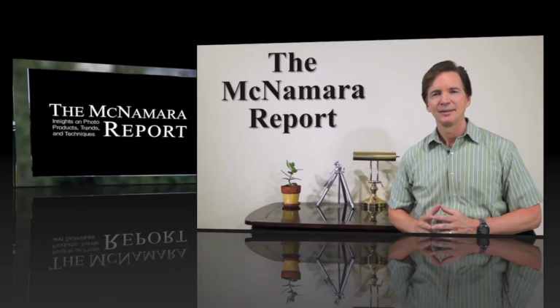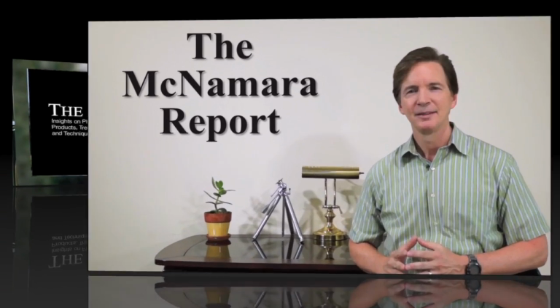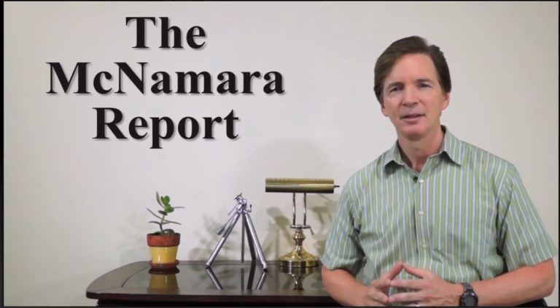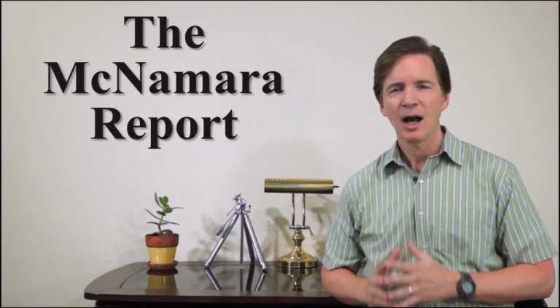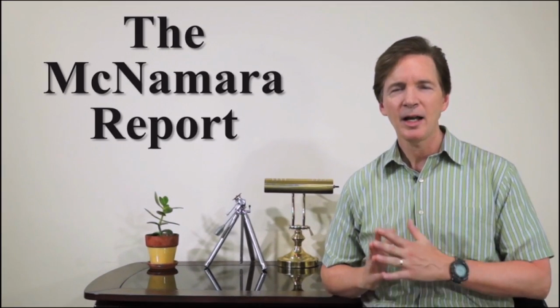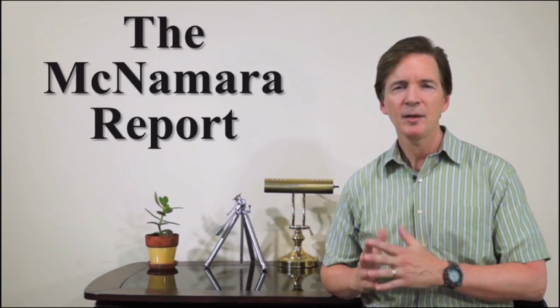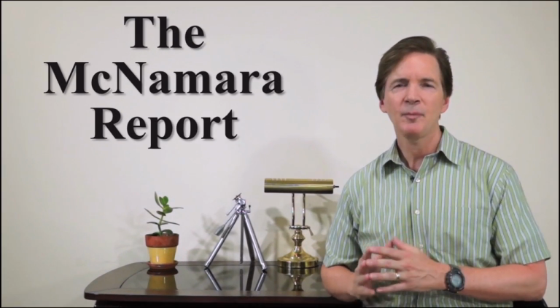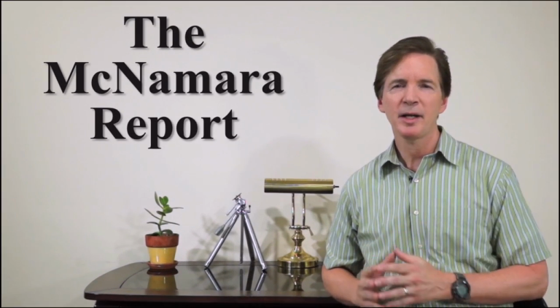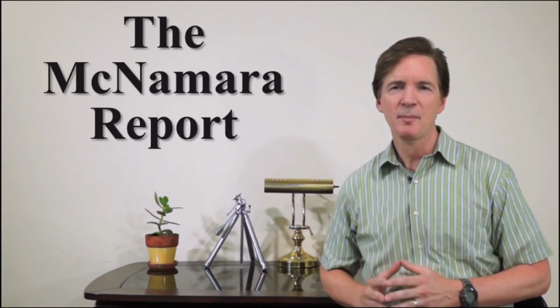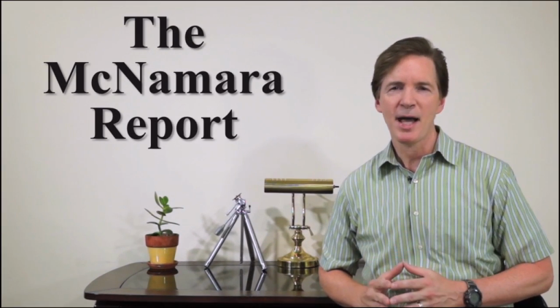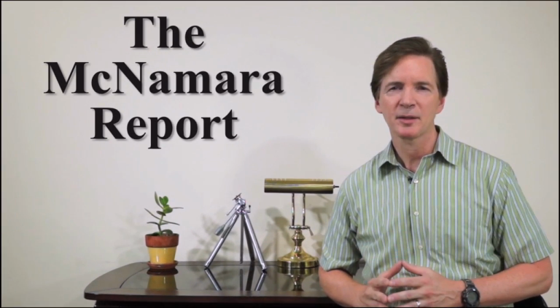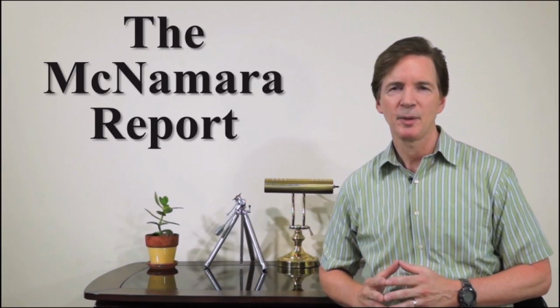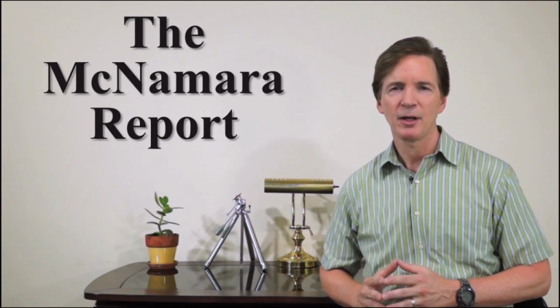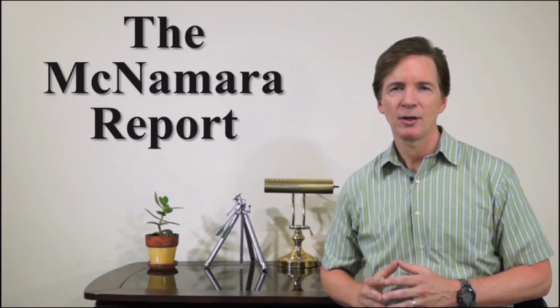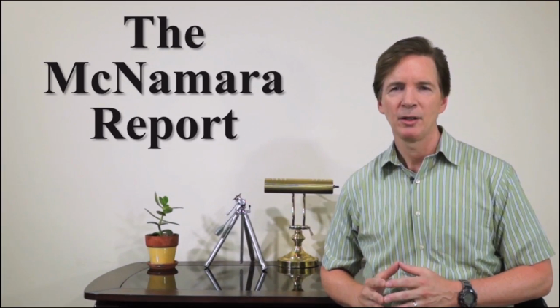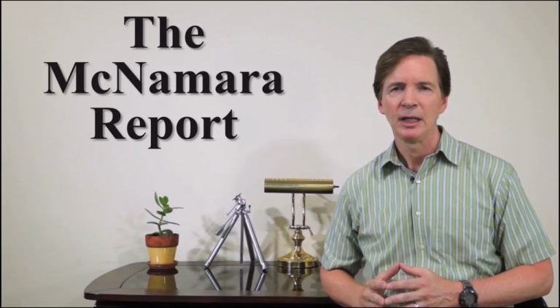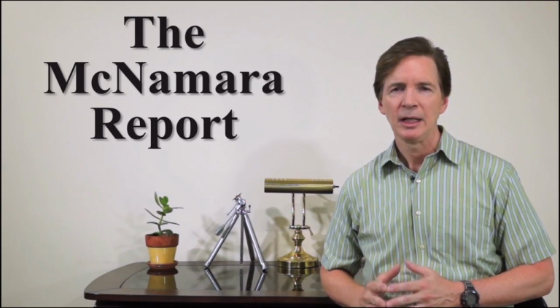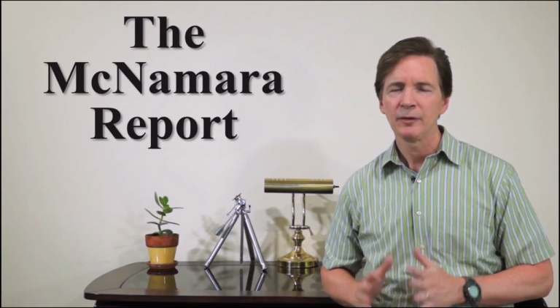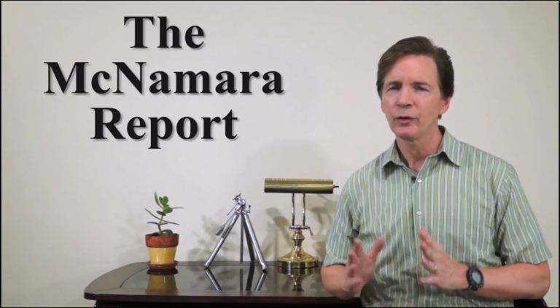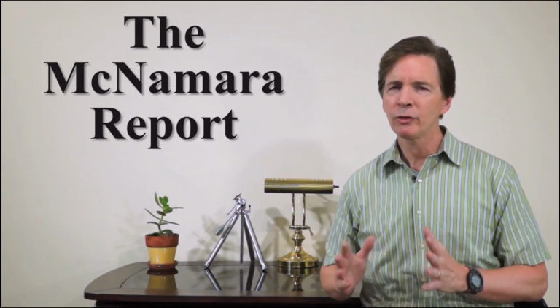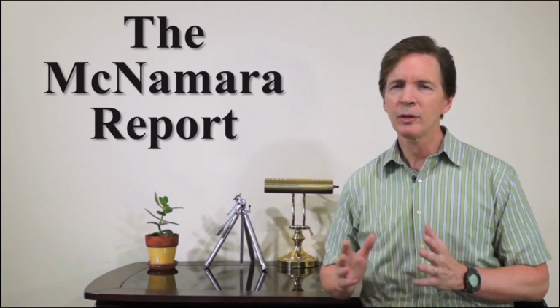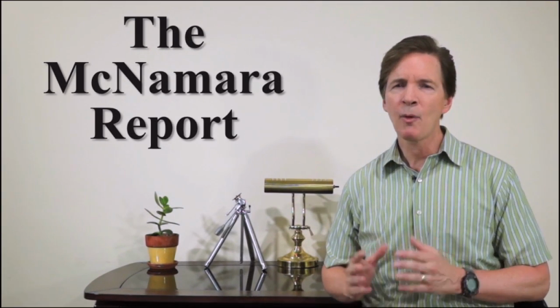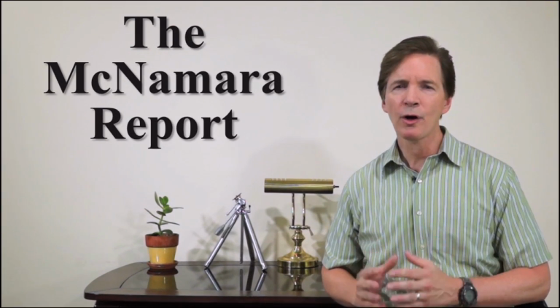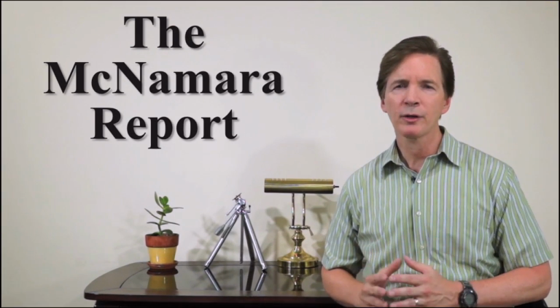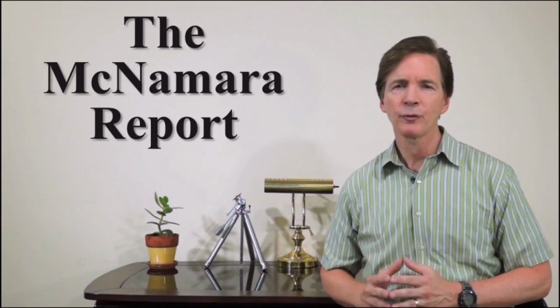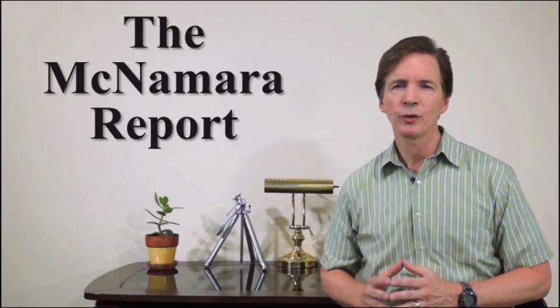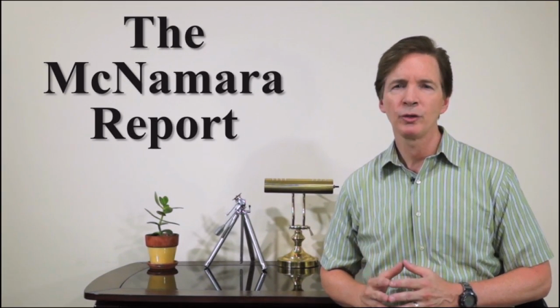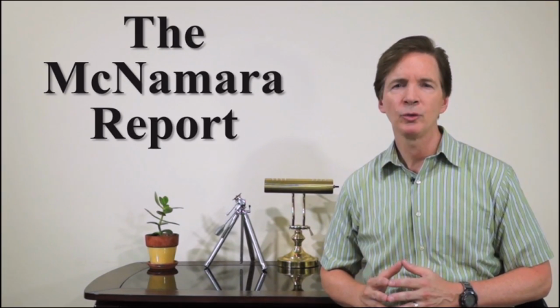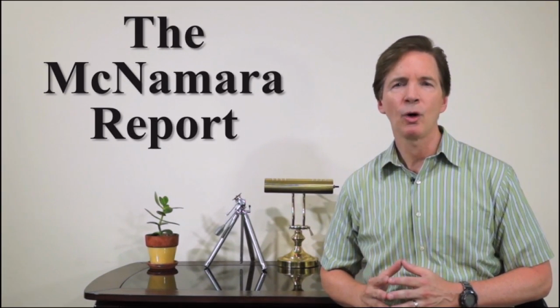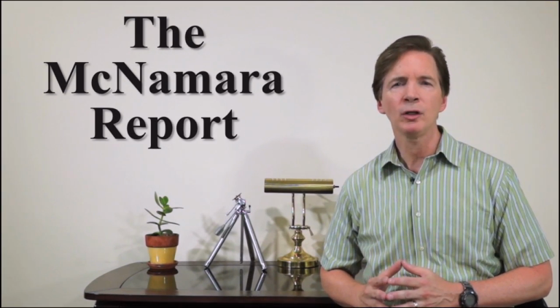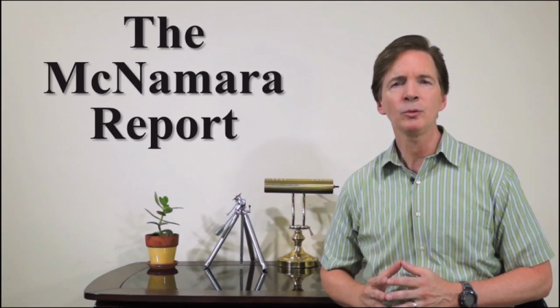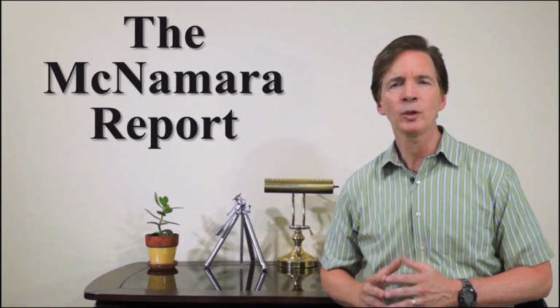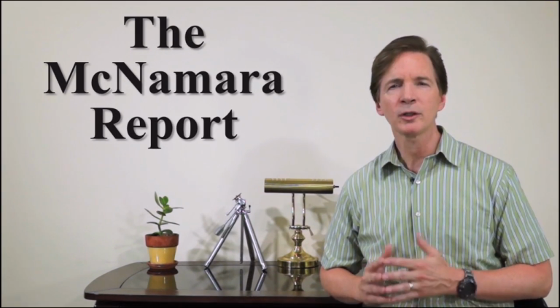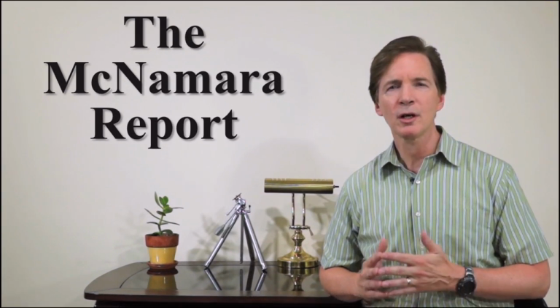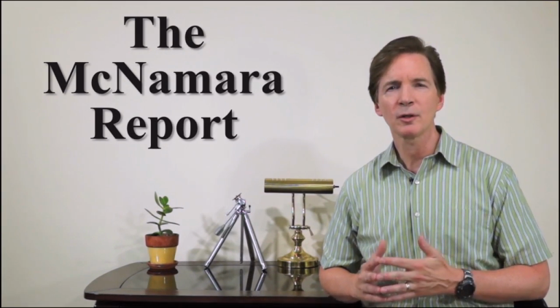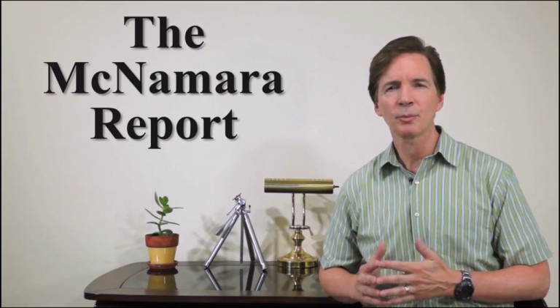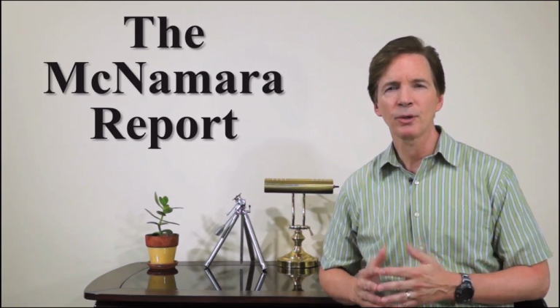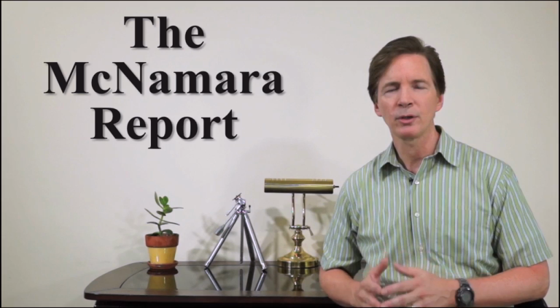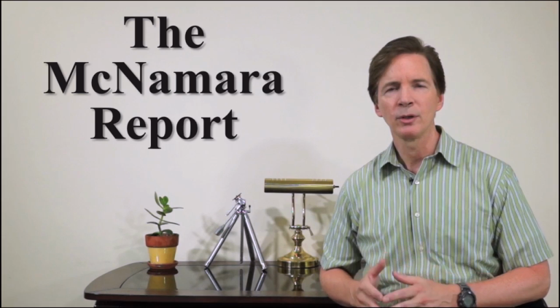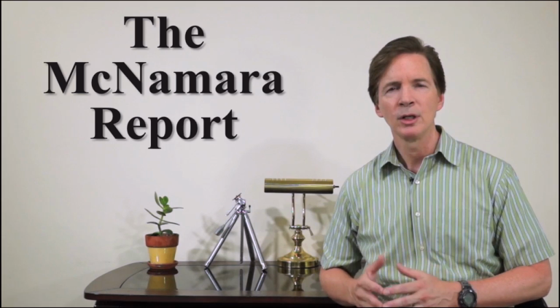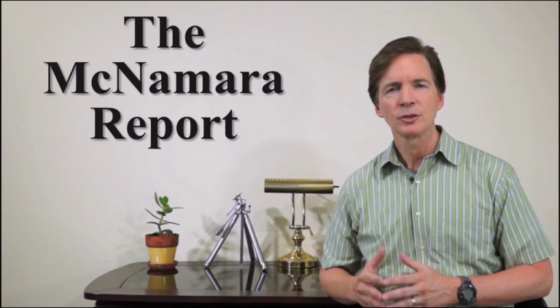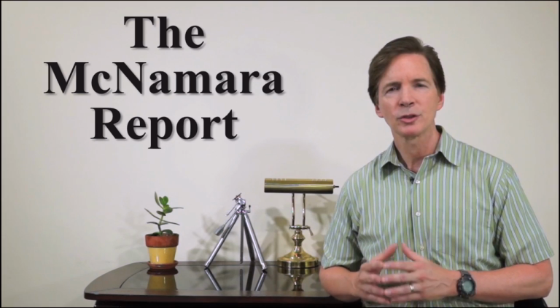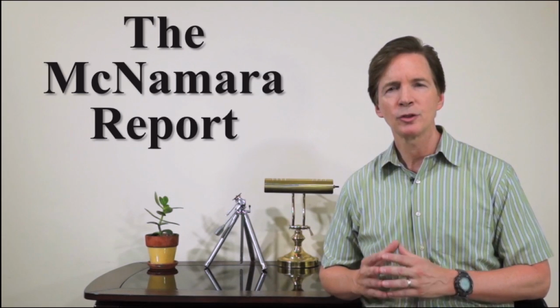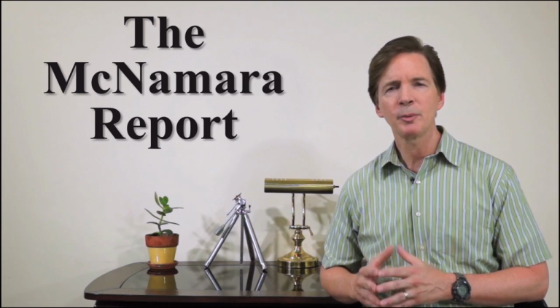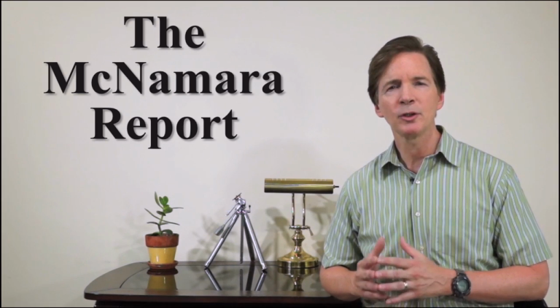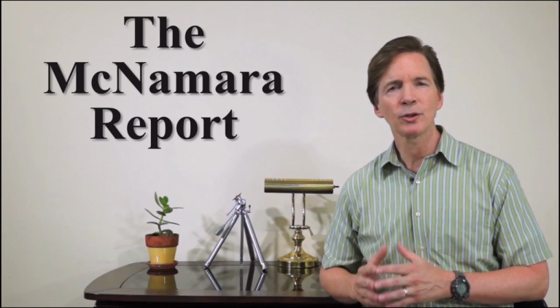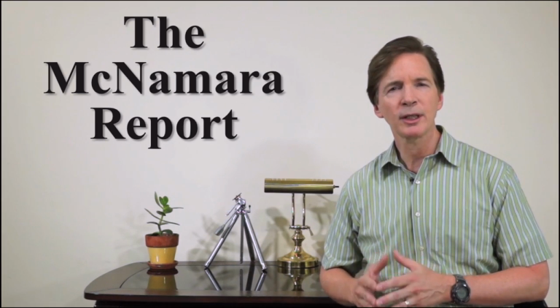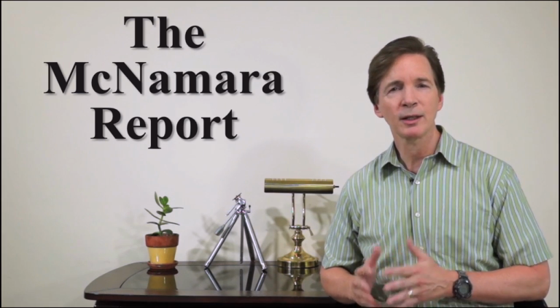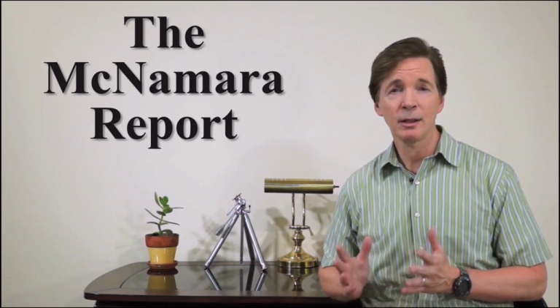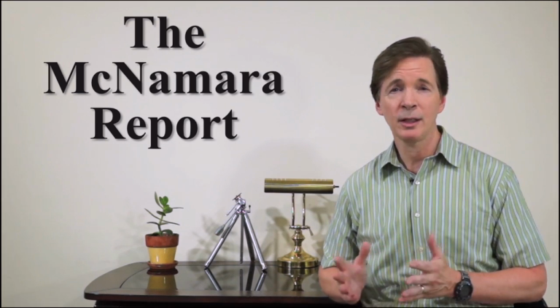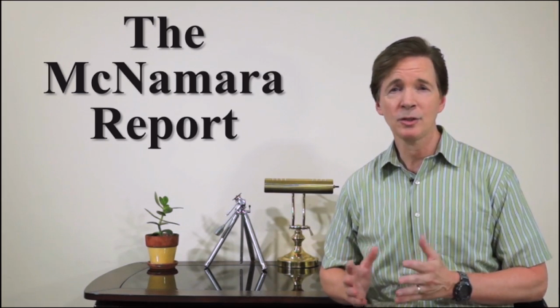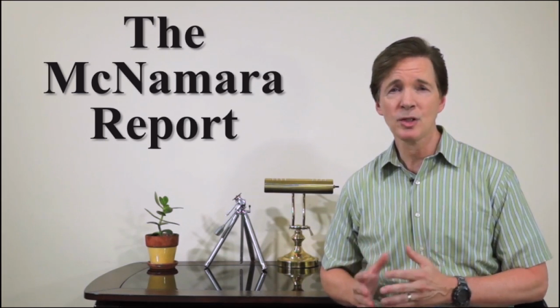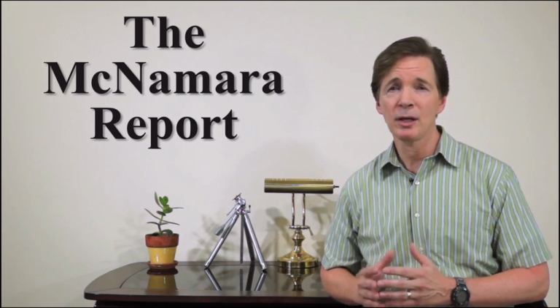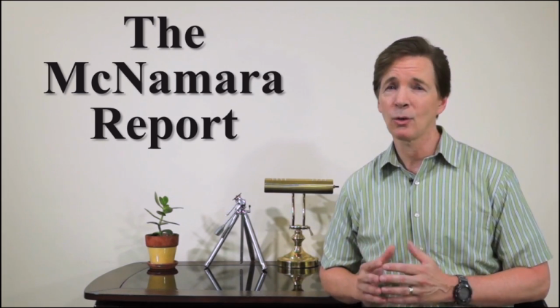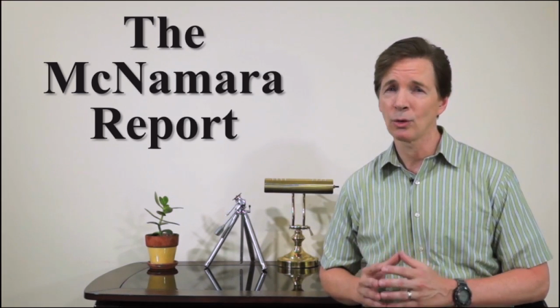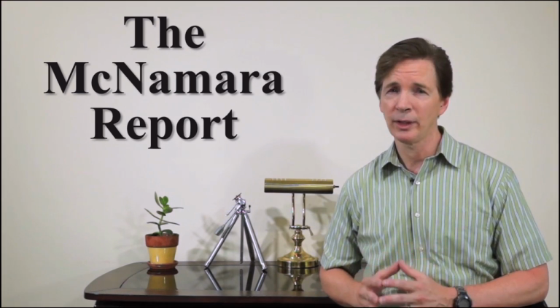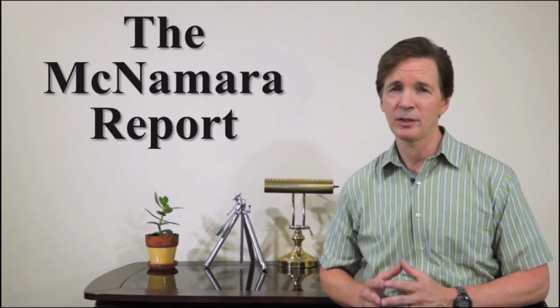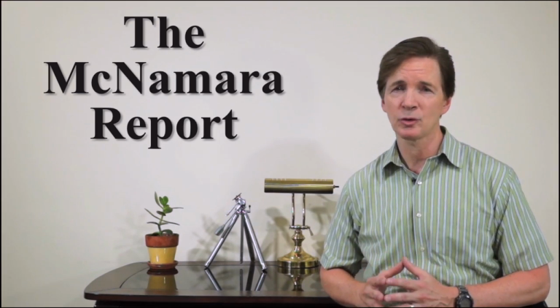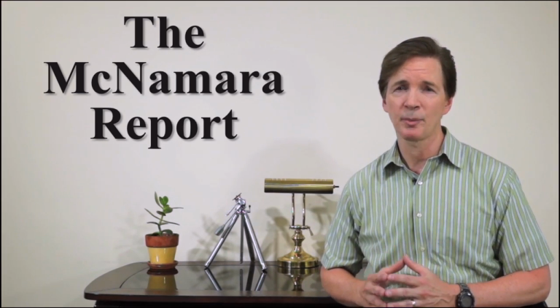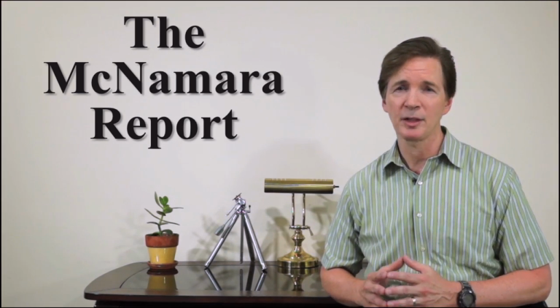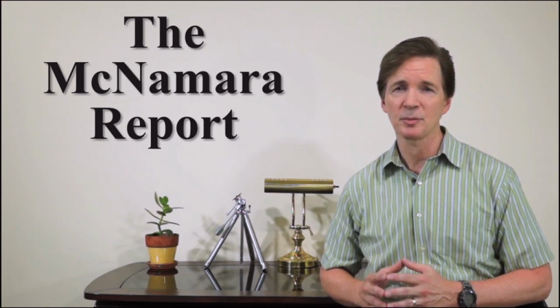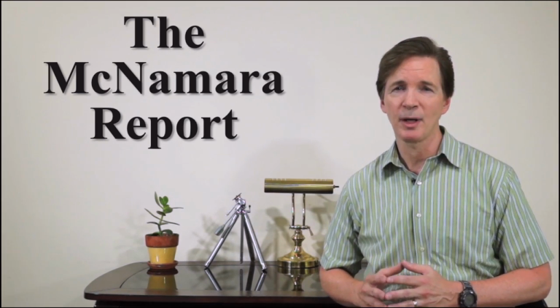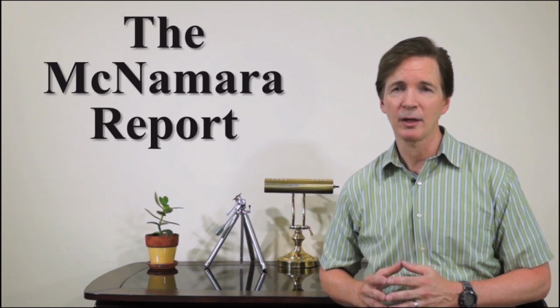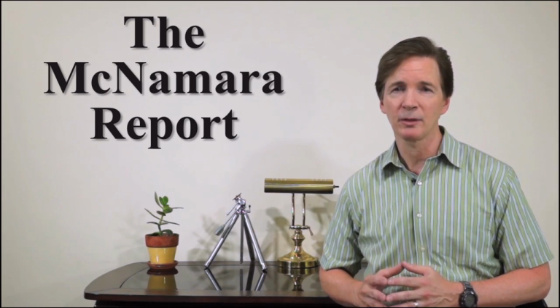Hi, I'm Mike McNamara. If you're in the market for a new all-in-one color printer, should you be looking at an inkjet or laser-based model?